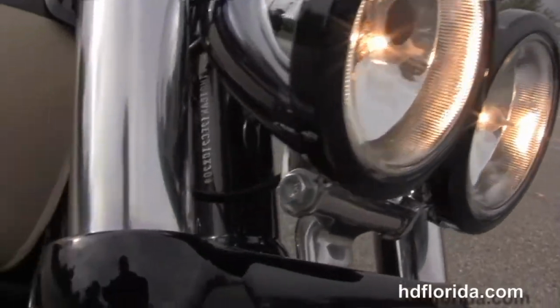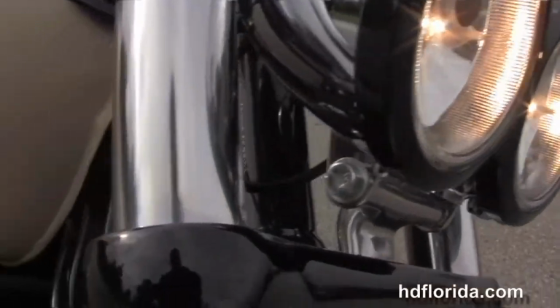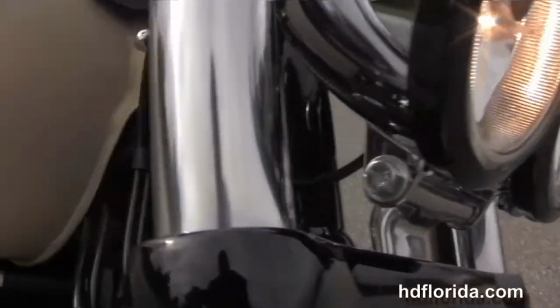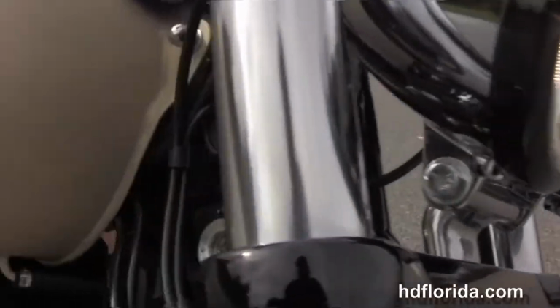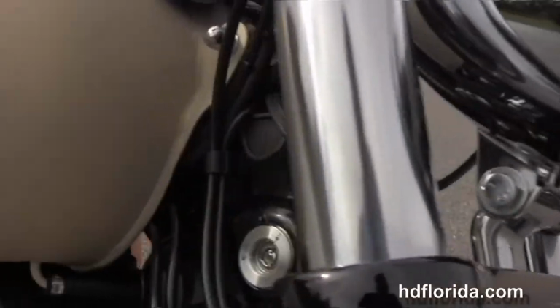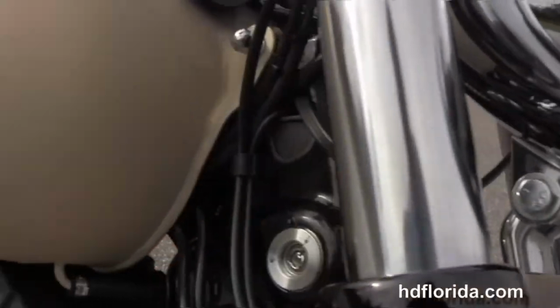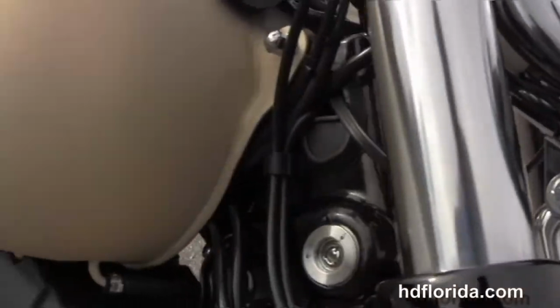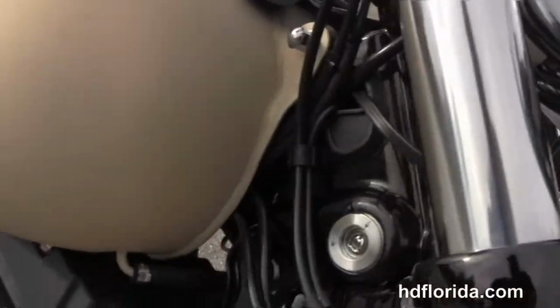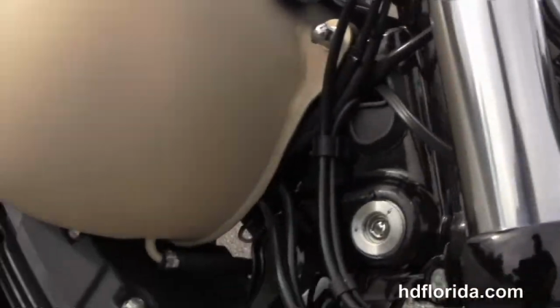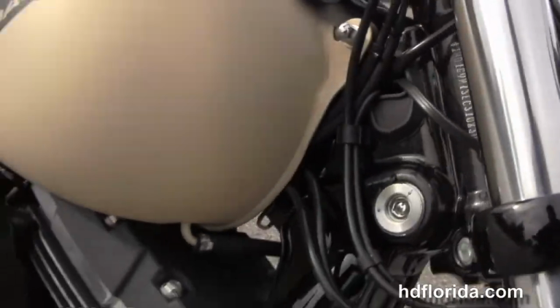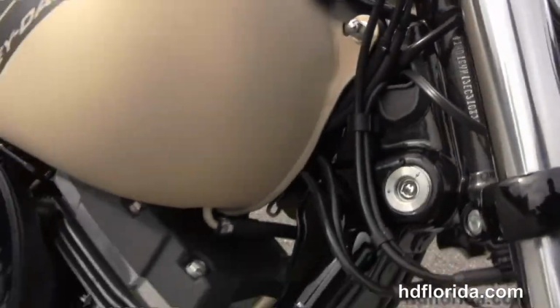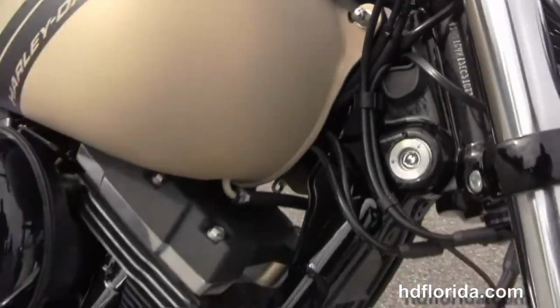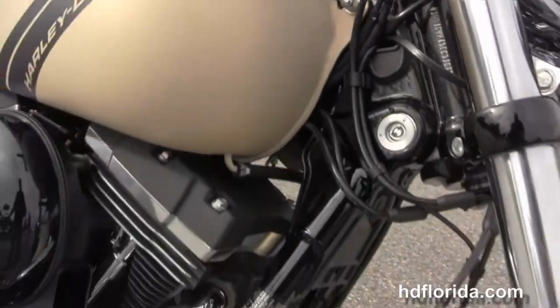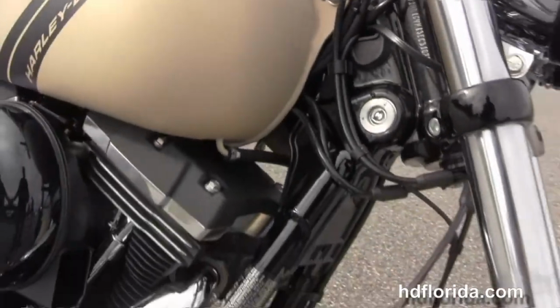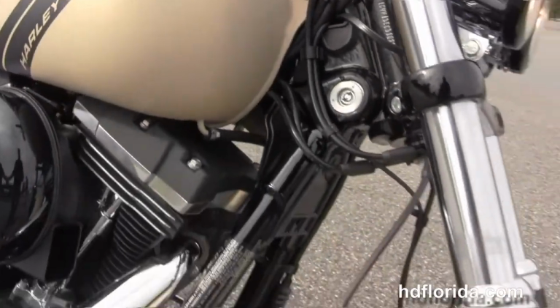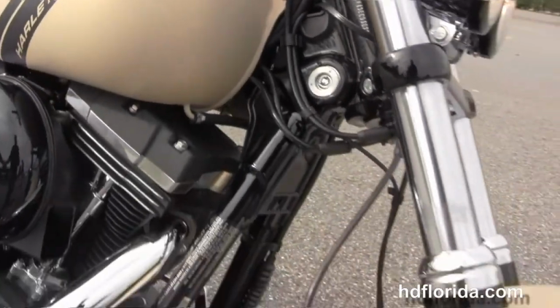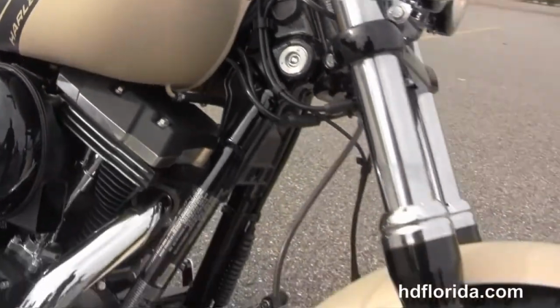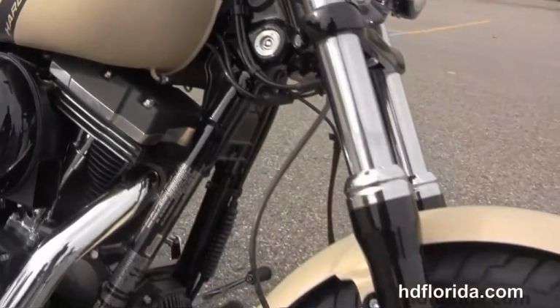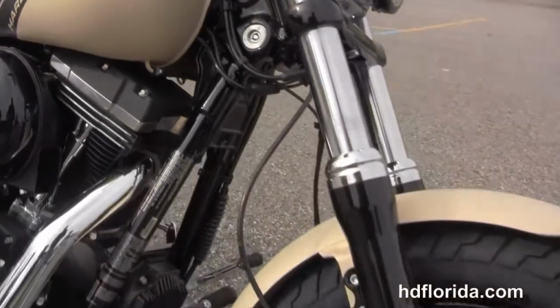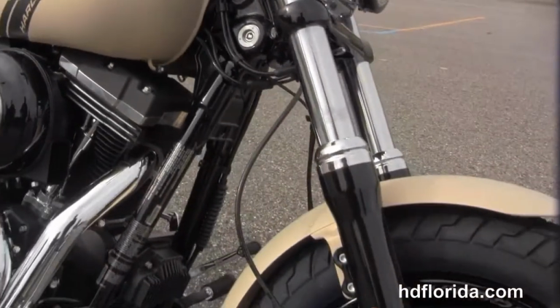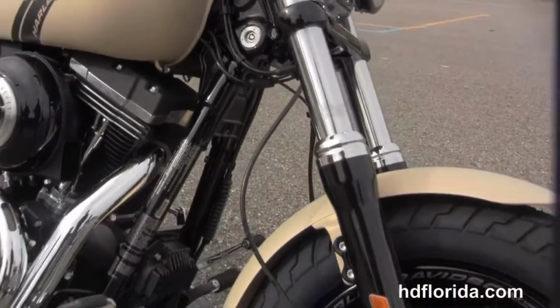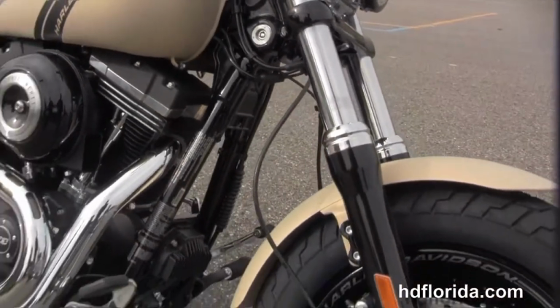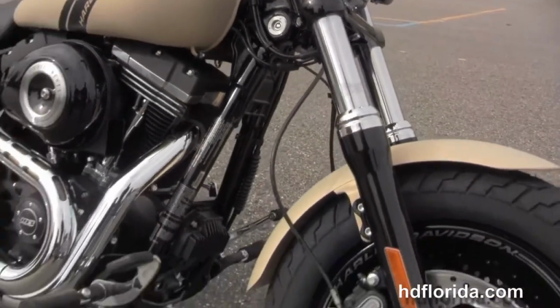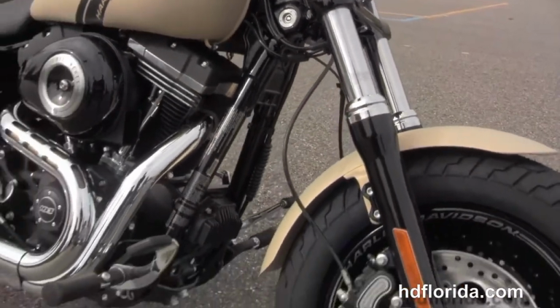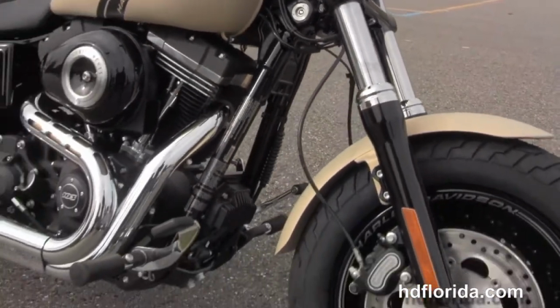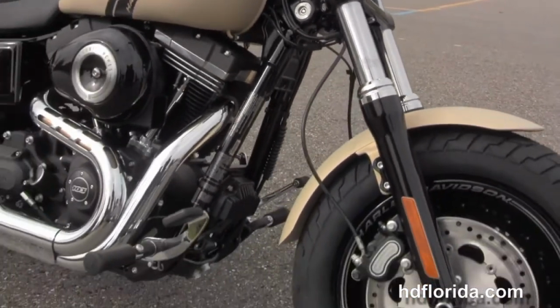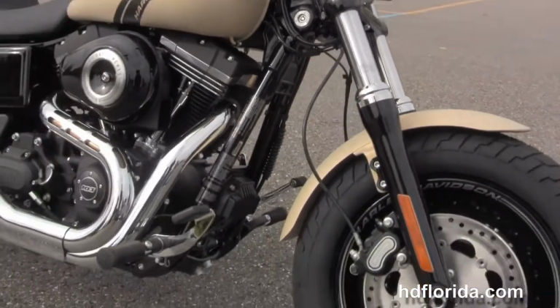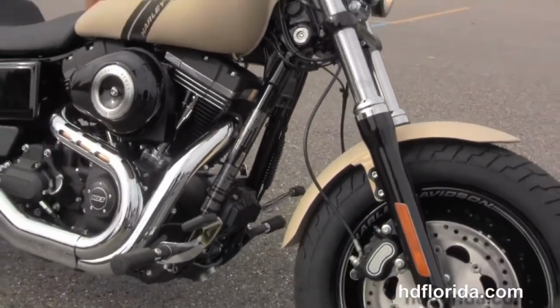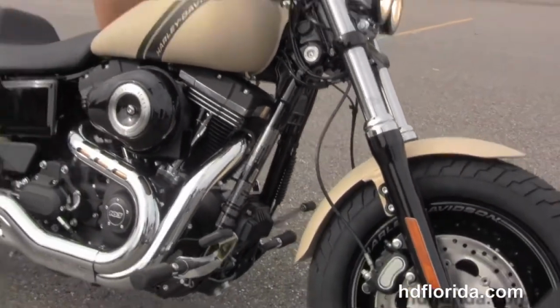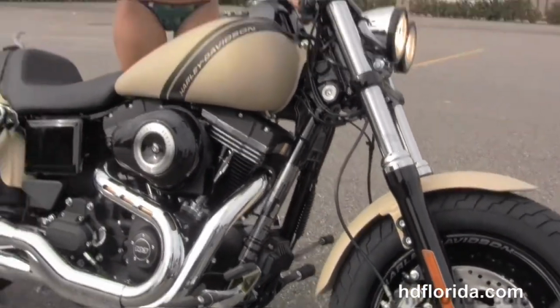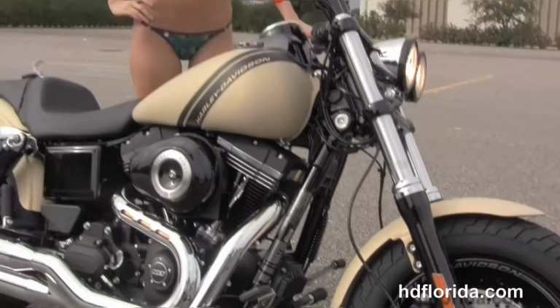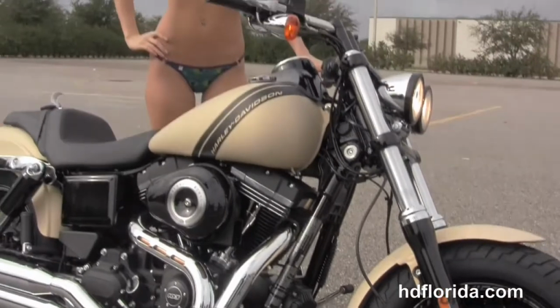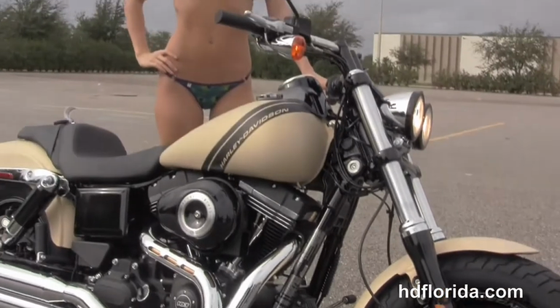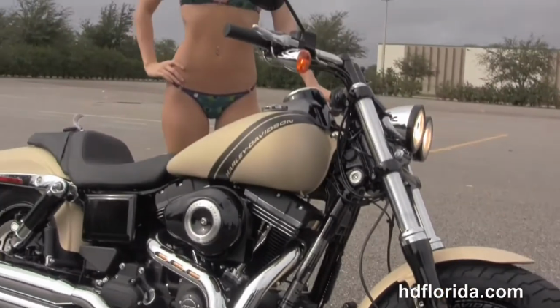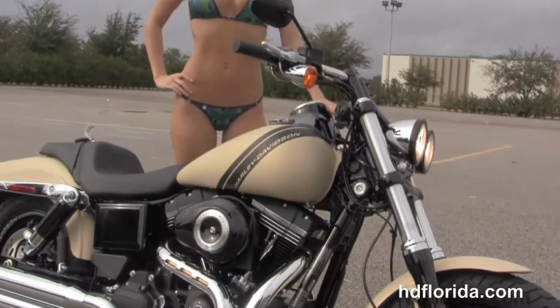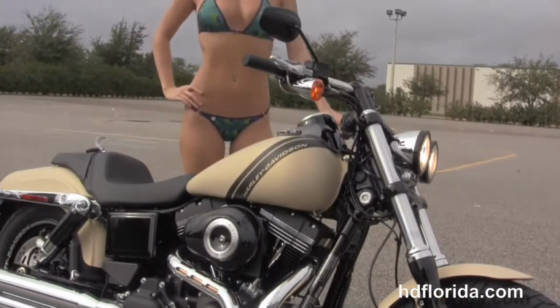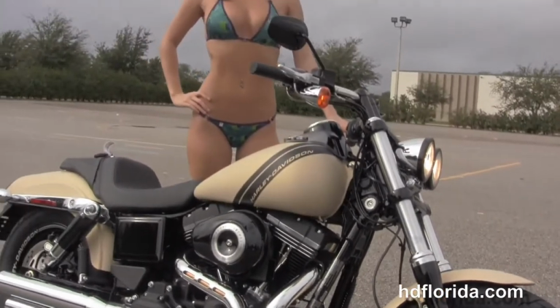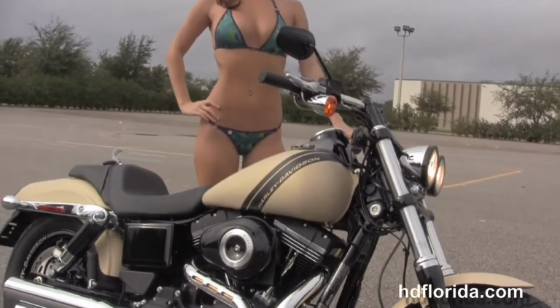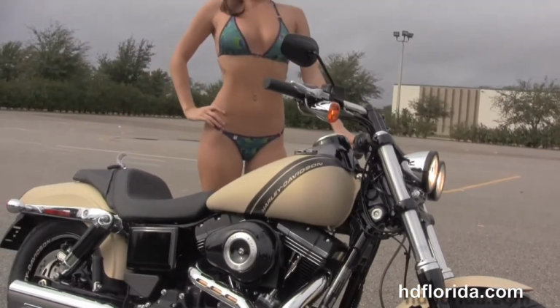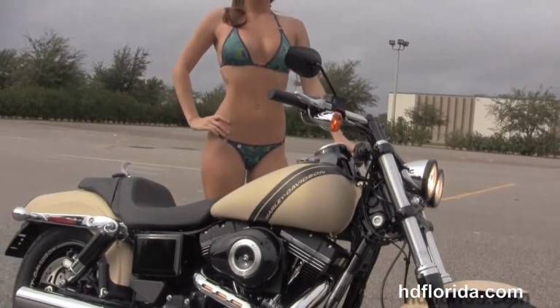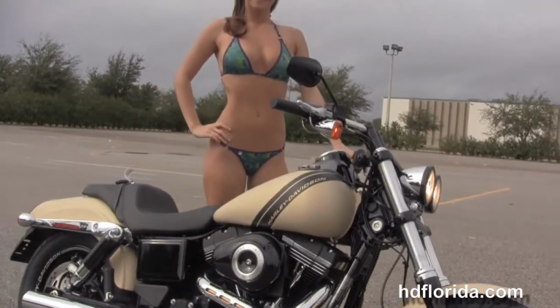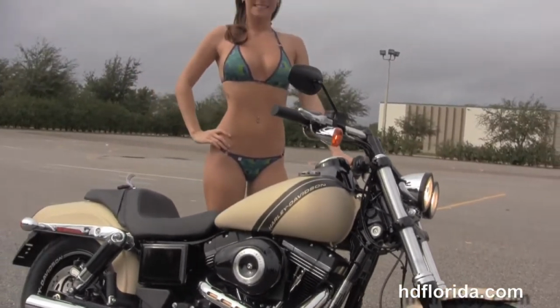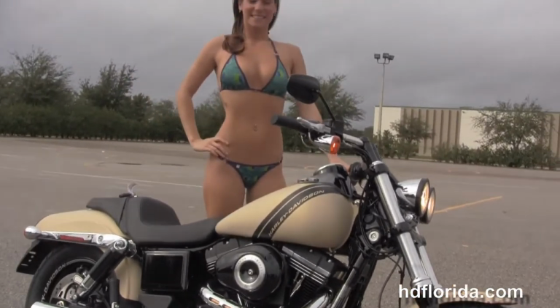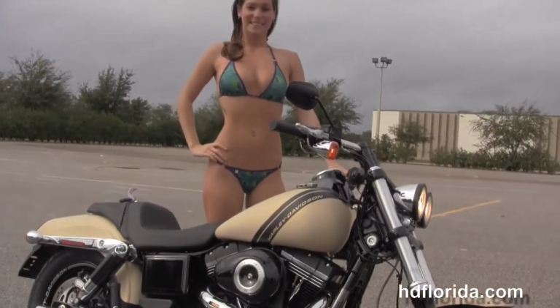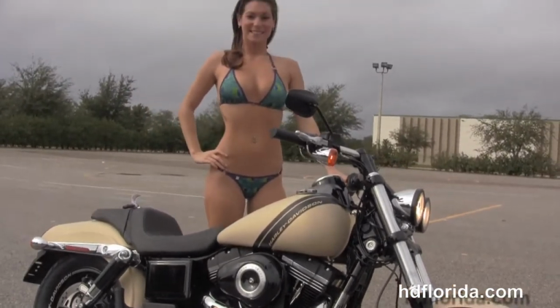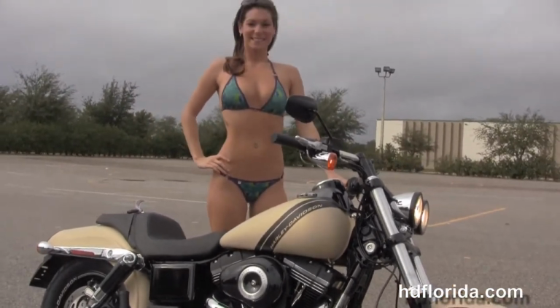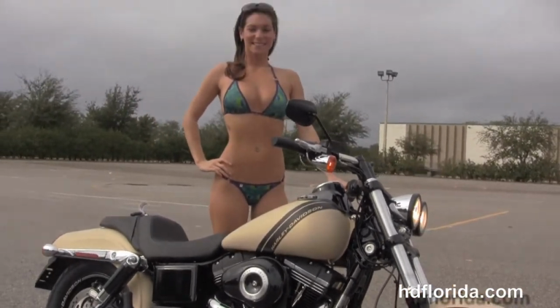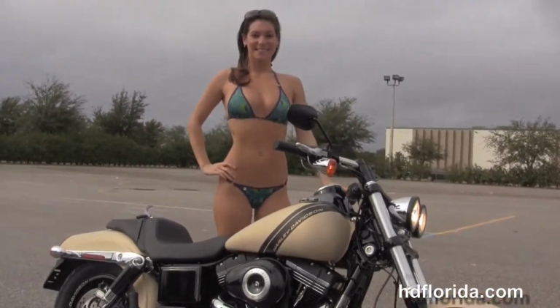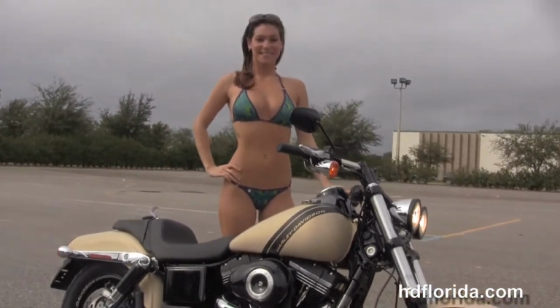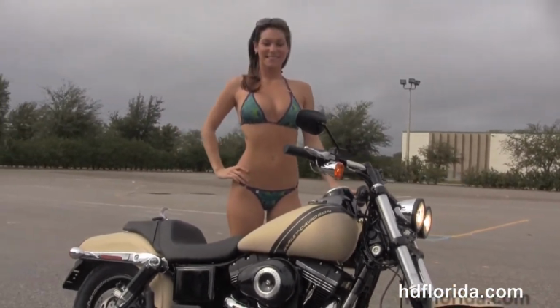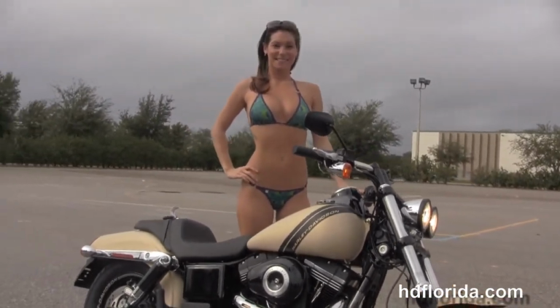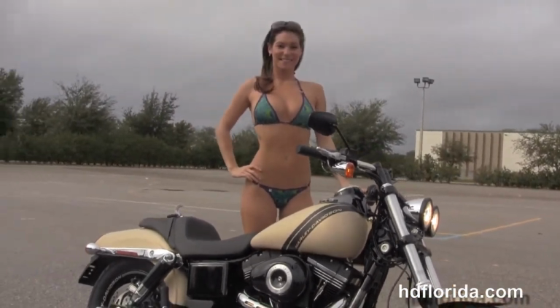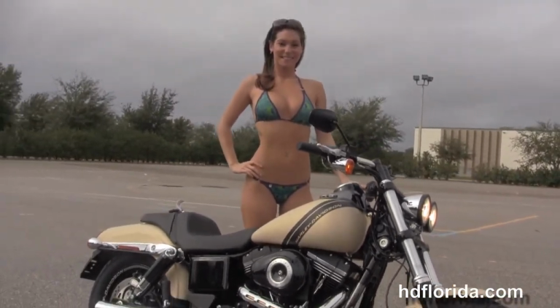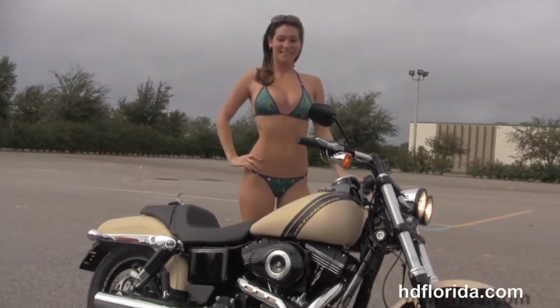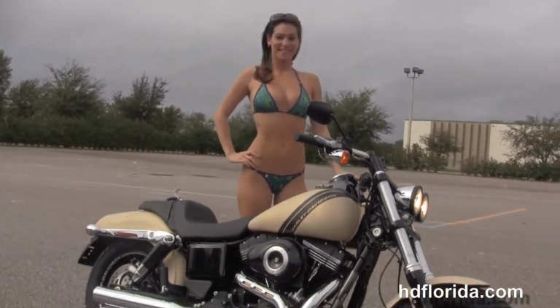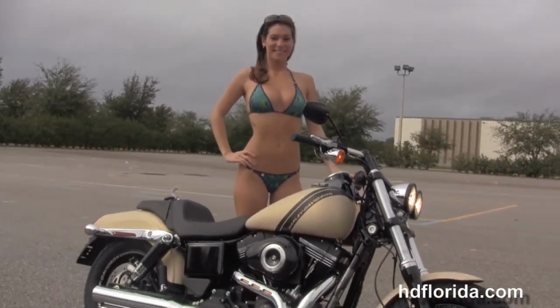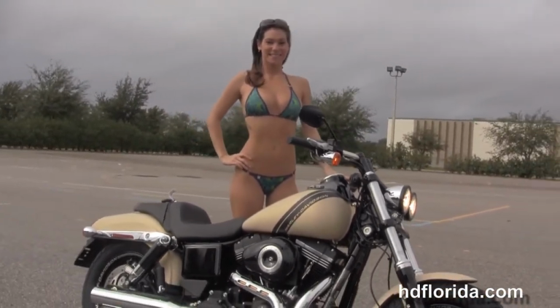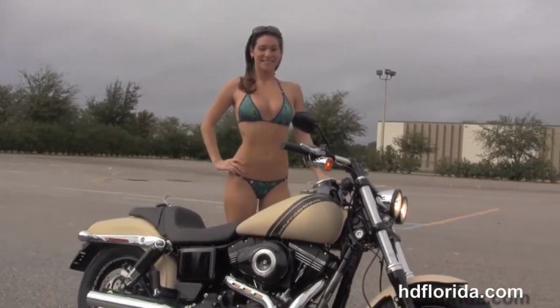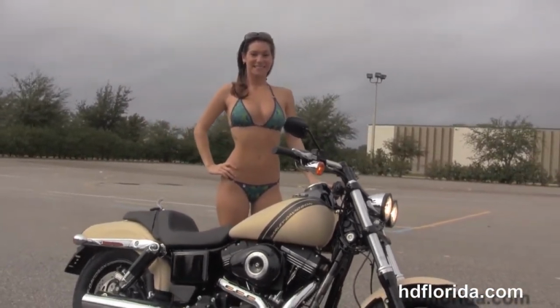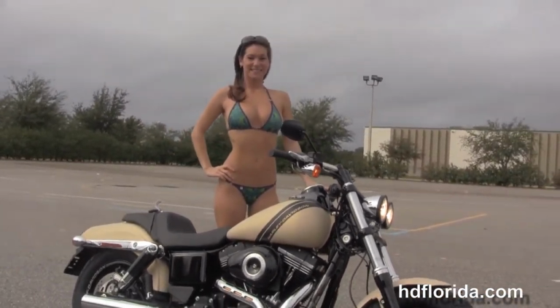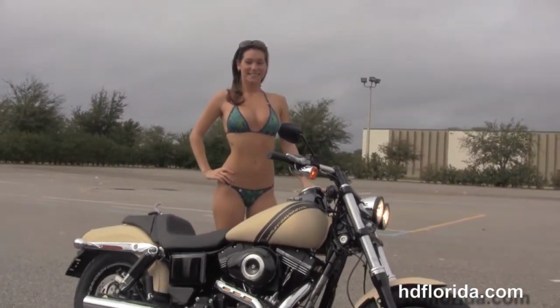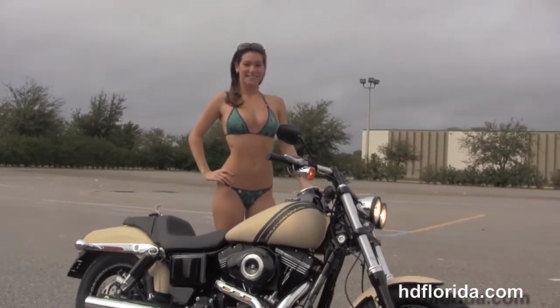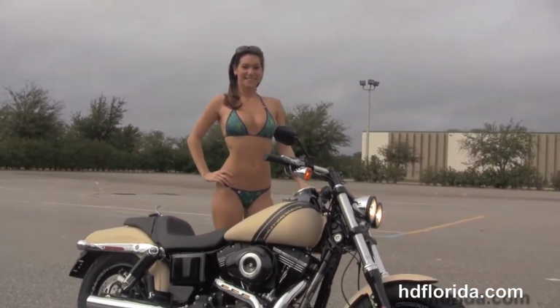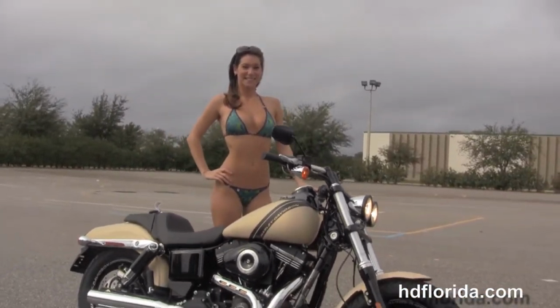Options and accessories on this bike retail out at over $1,190. Here at the world famous Harley Davidson of Brandon, all our bikes are fully serviced and safety inspected.